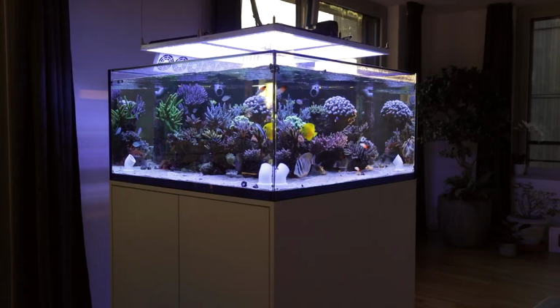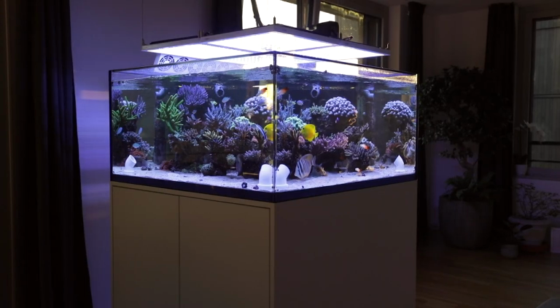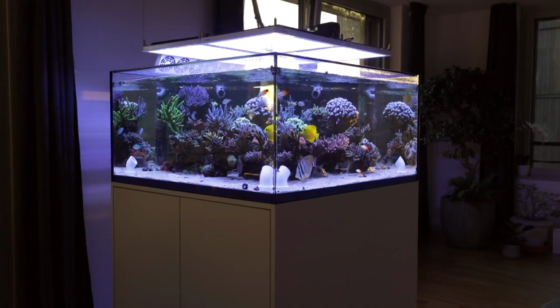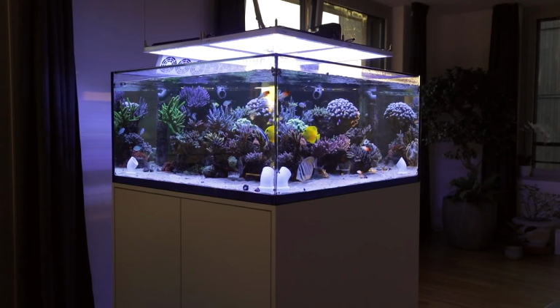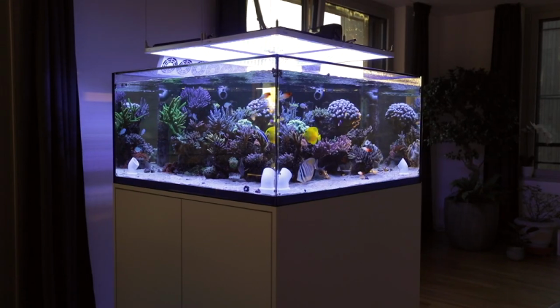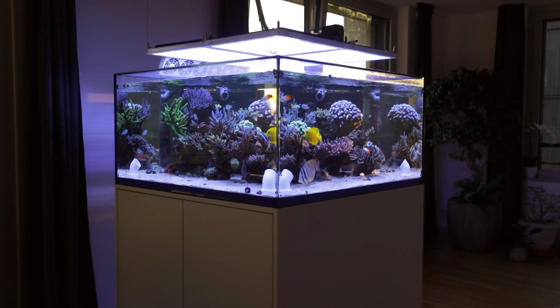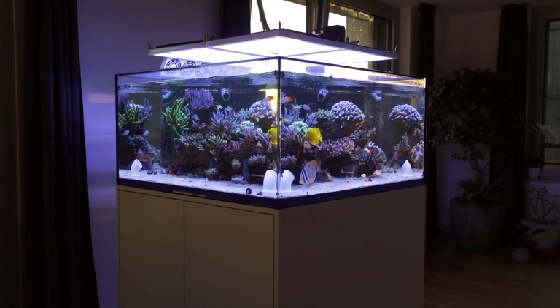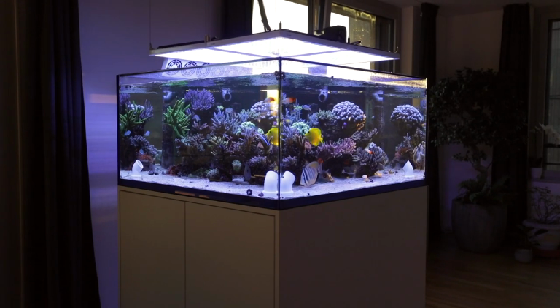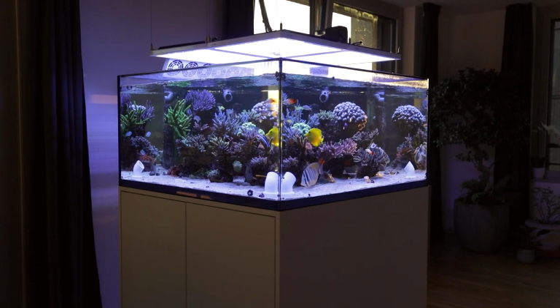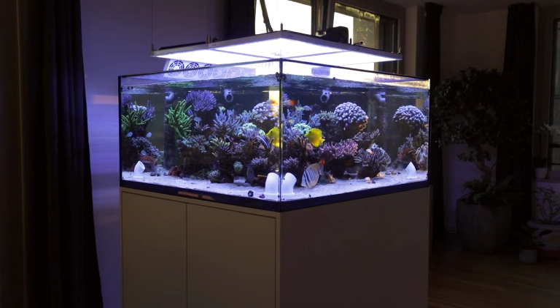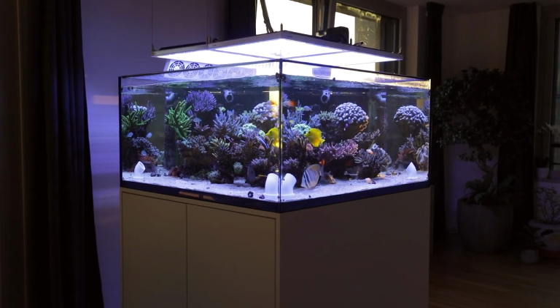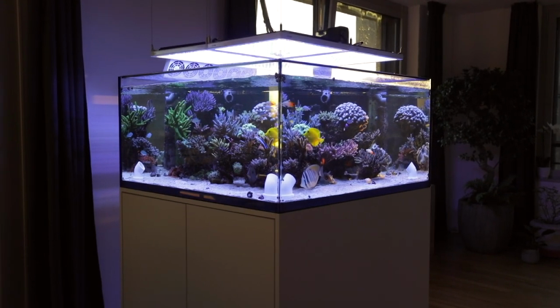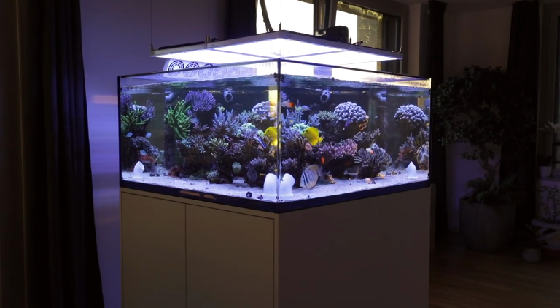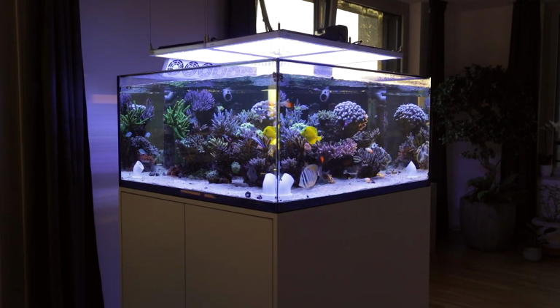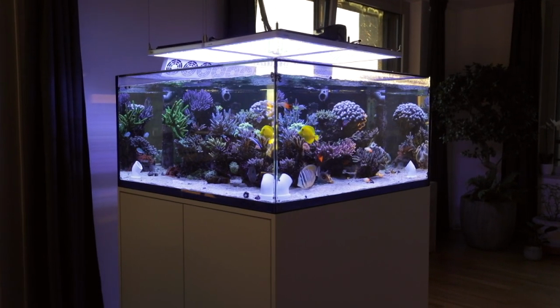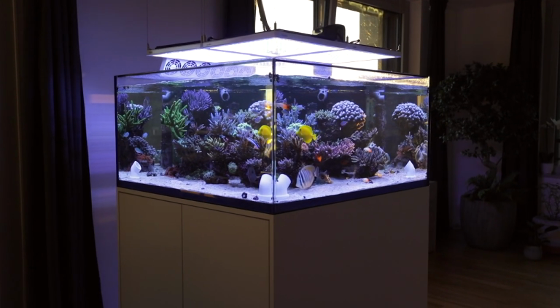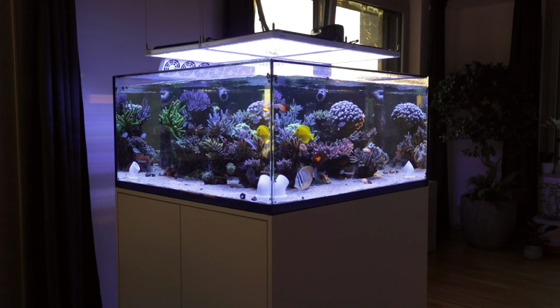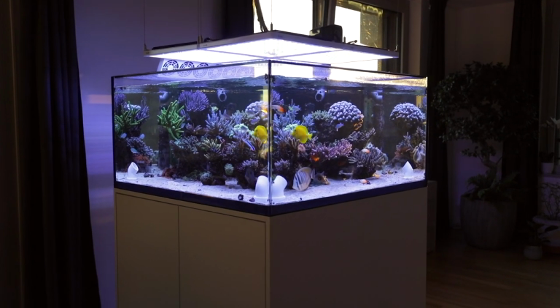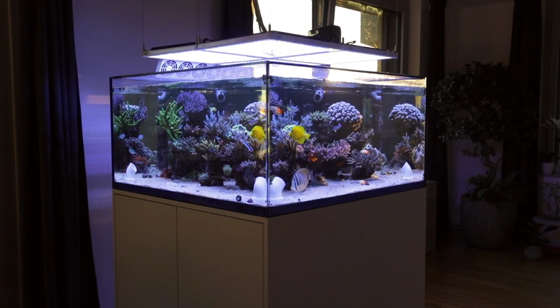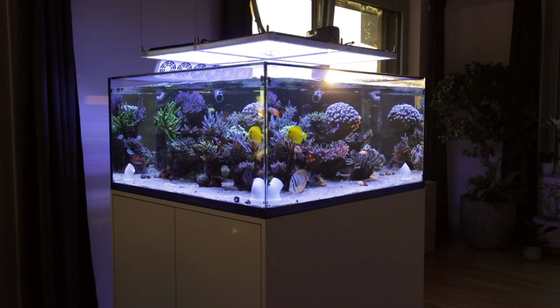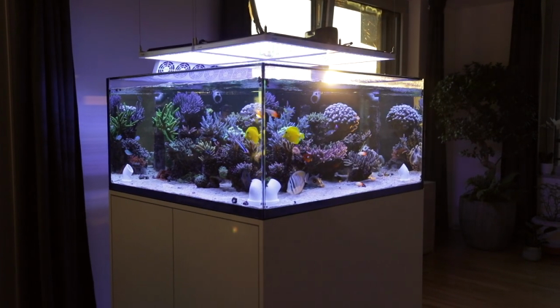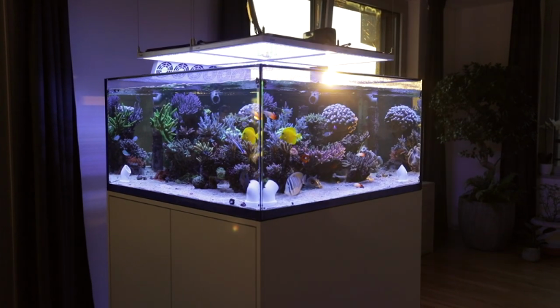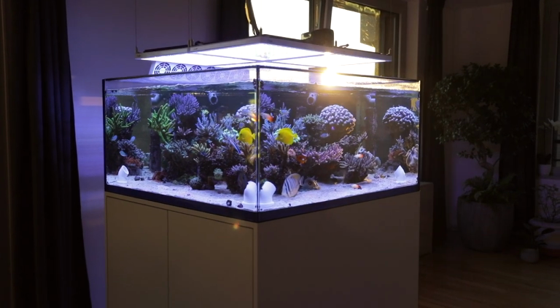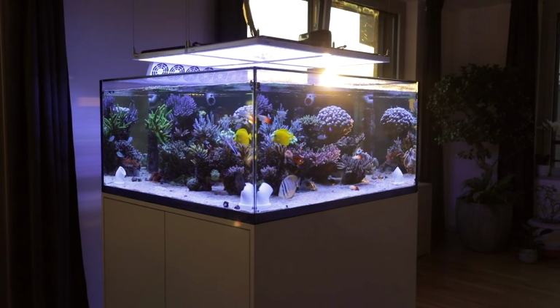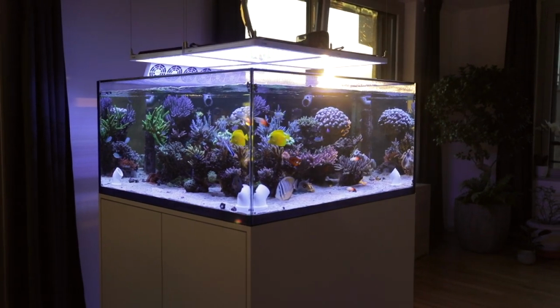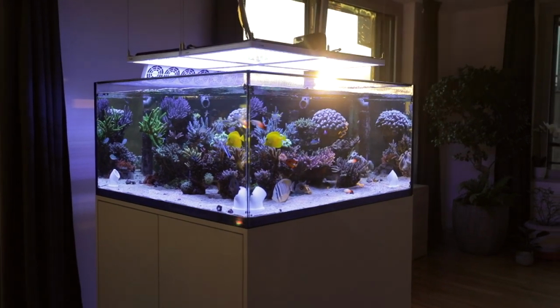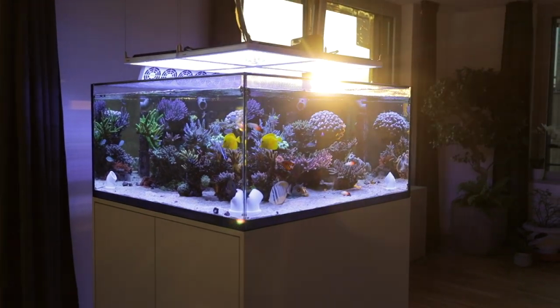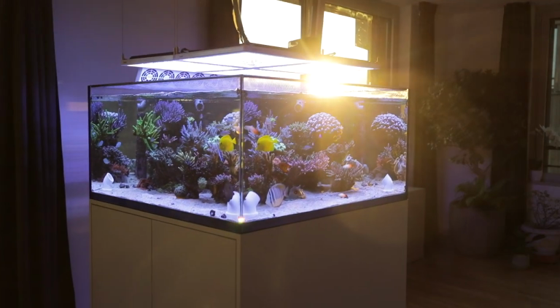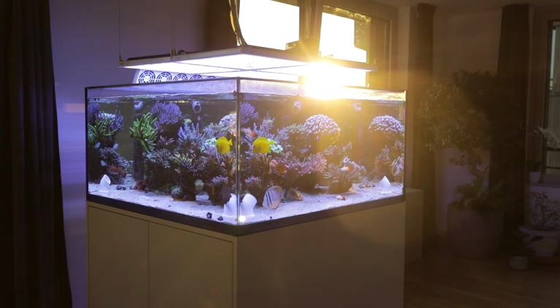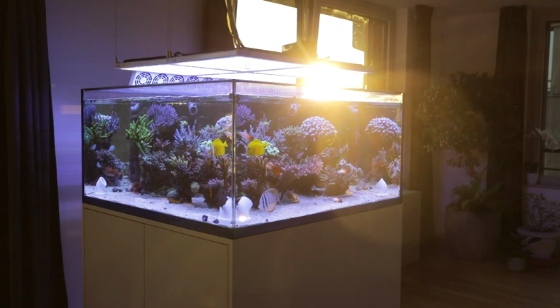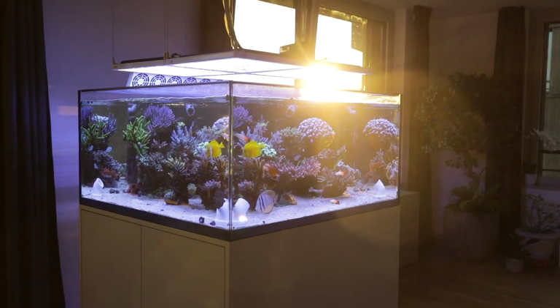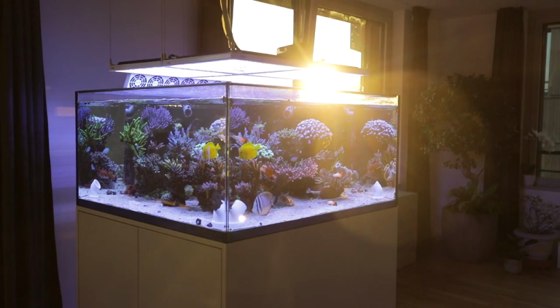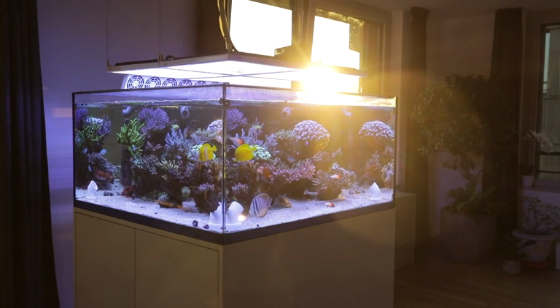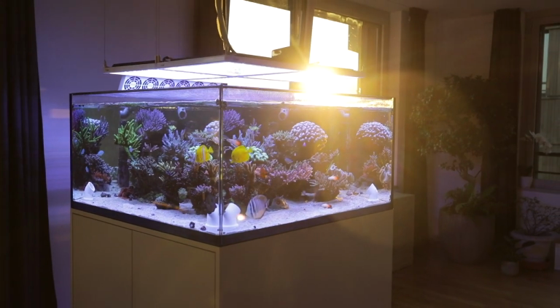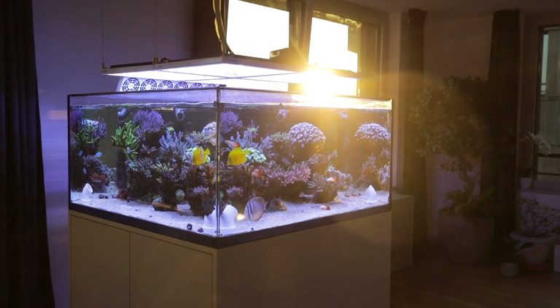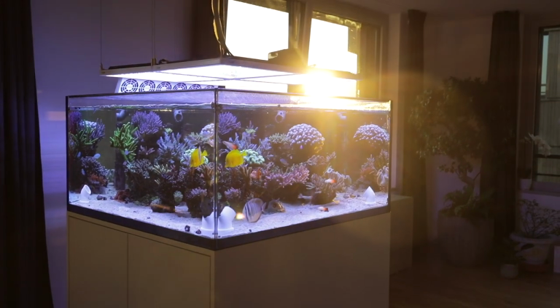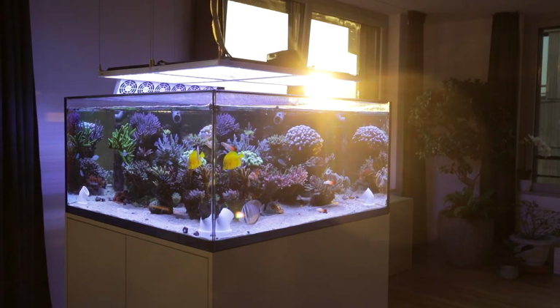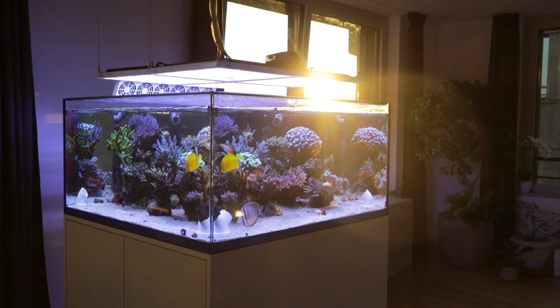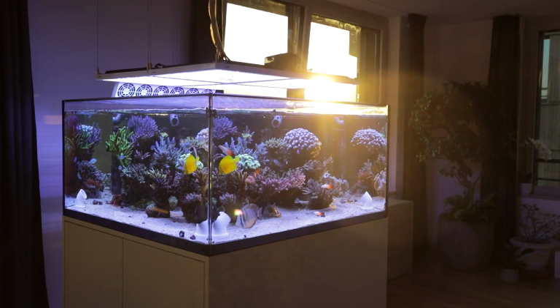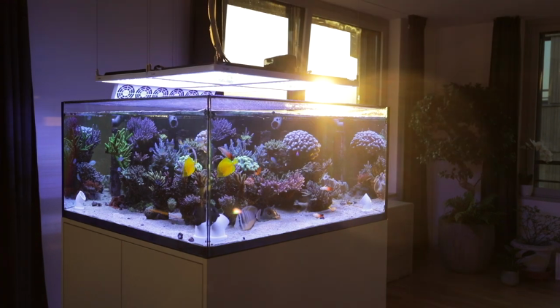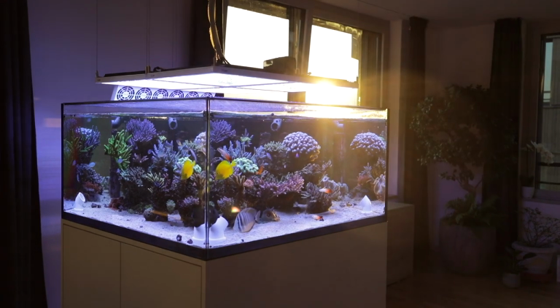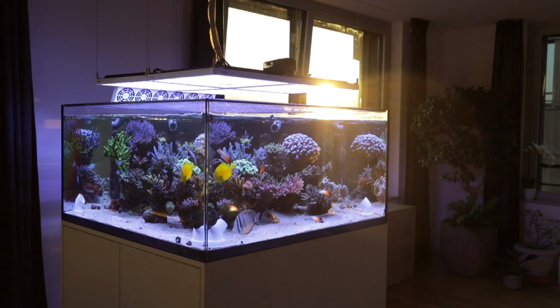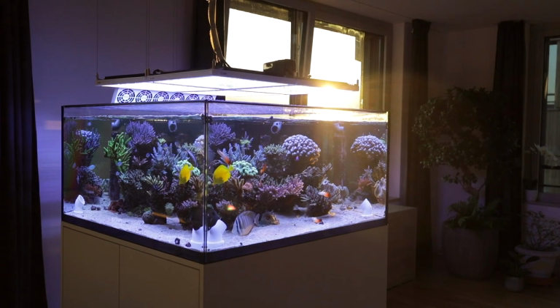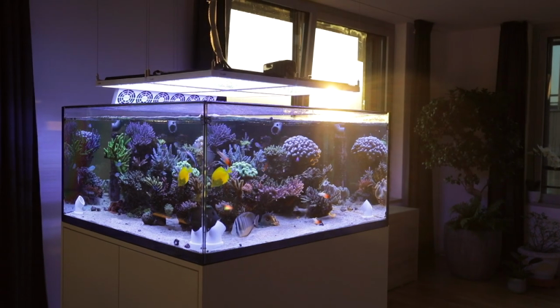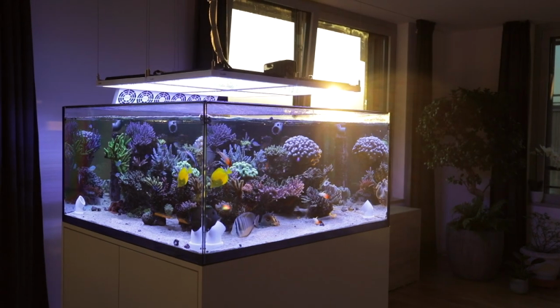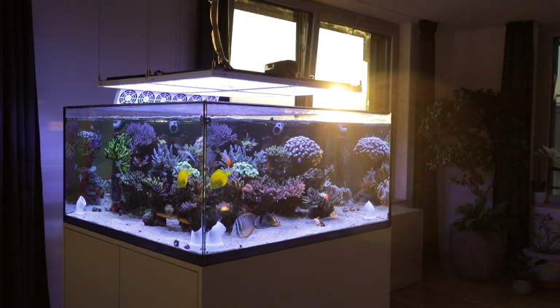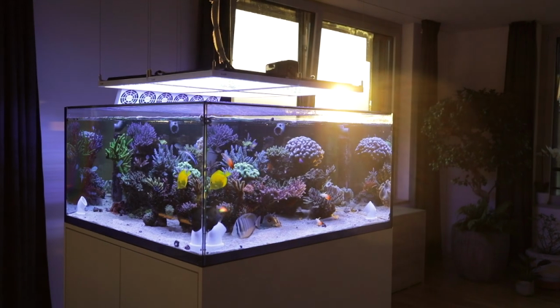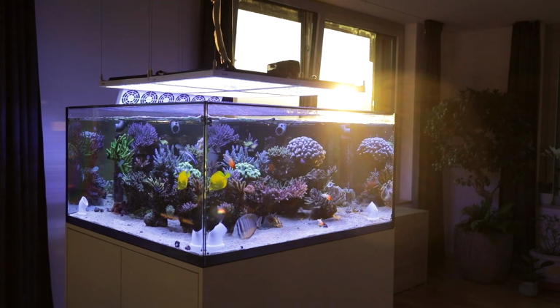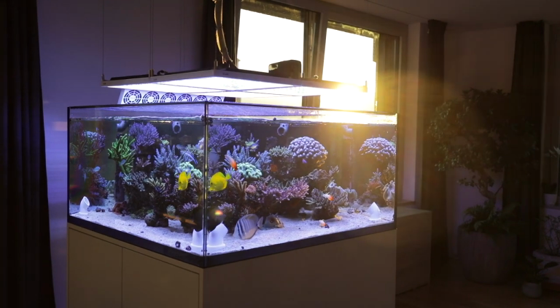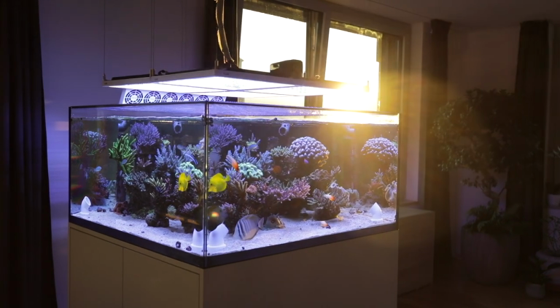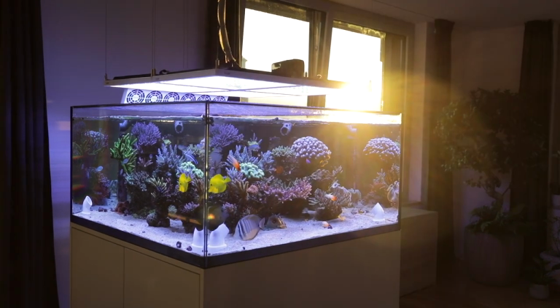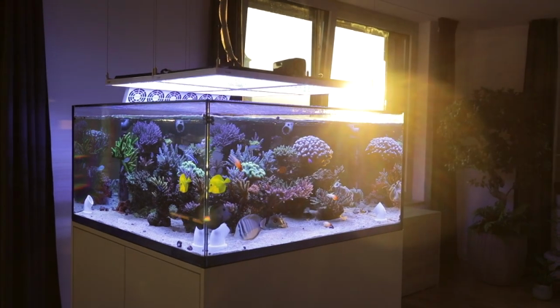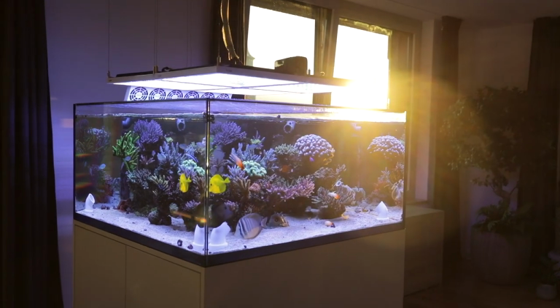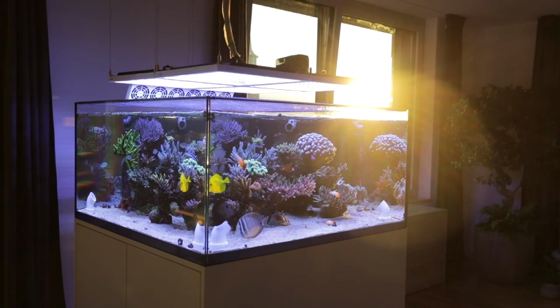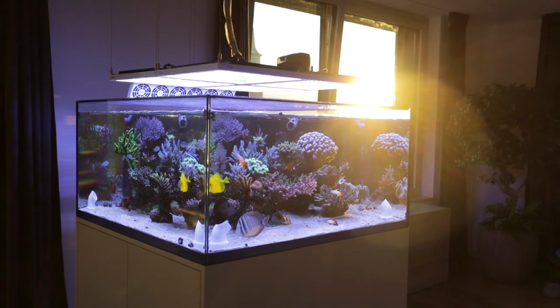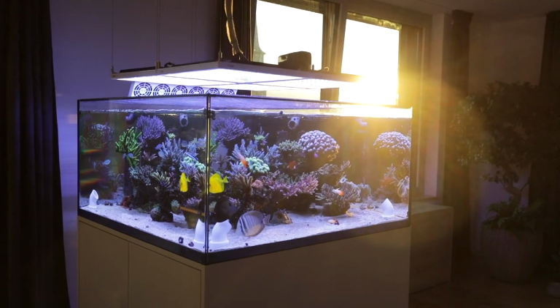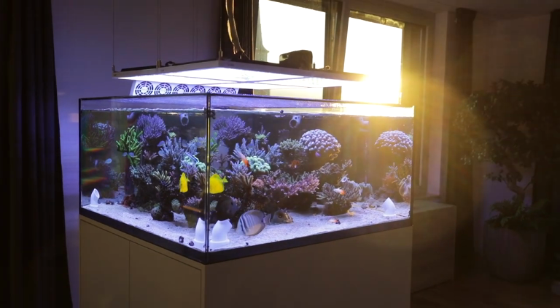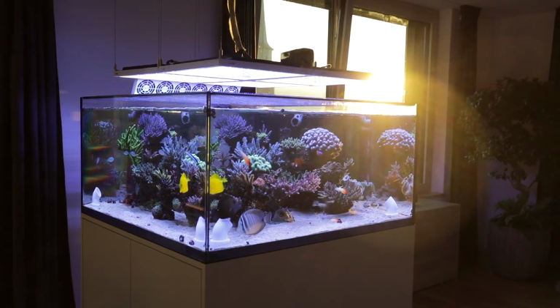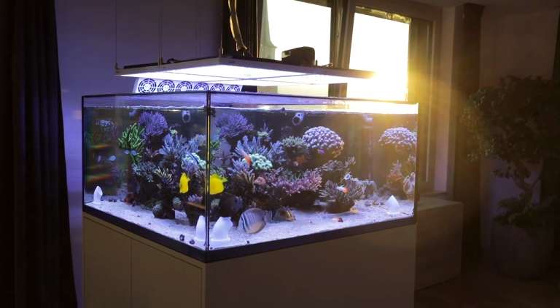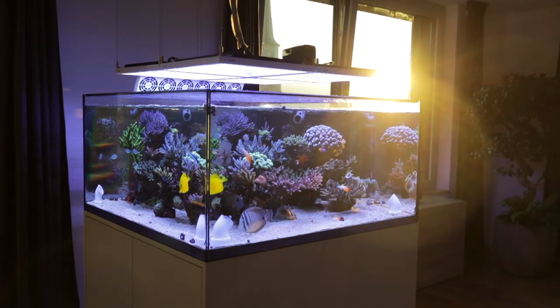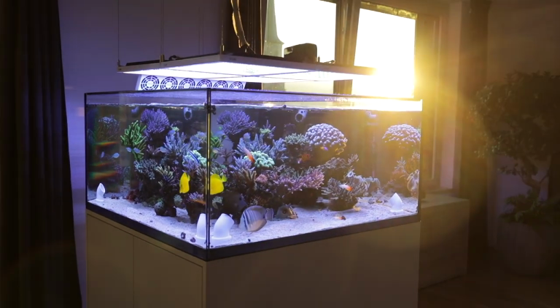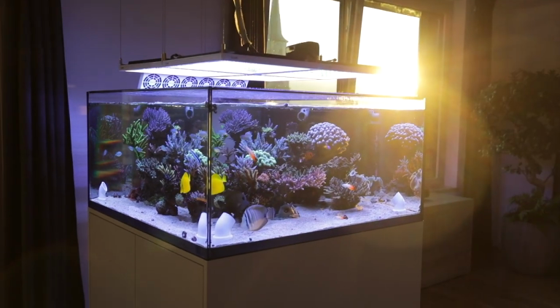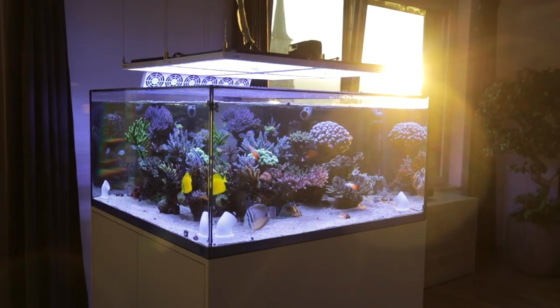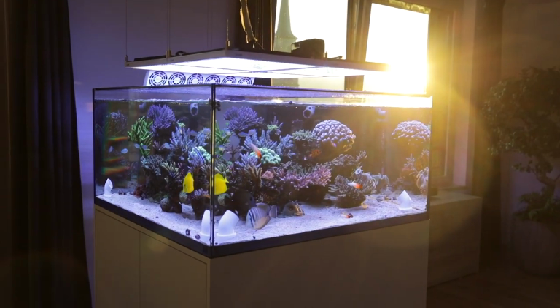Welcome to SwissReefer. In this video I want to share some details about my custom cube style tank setup and its maintenance.